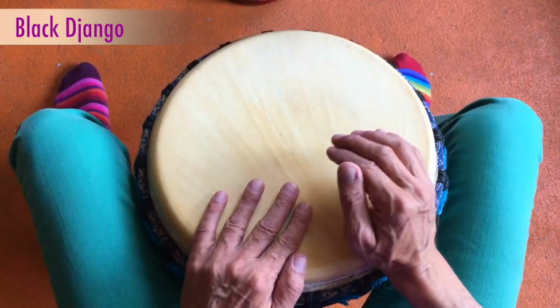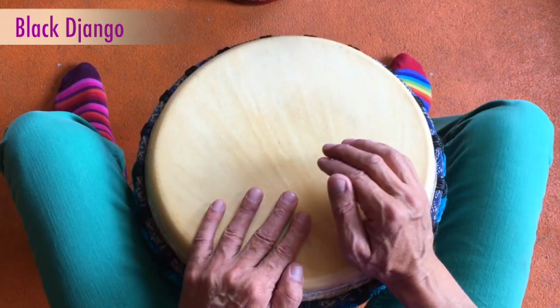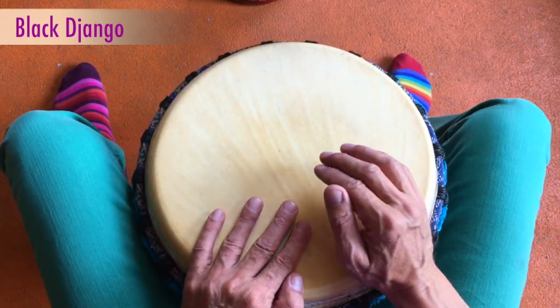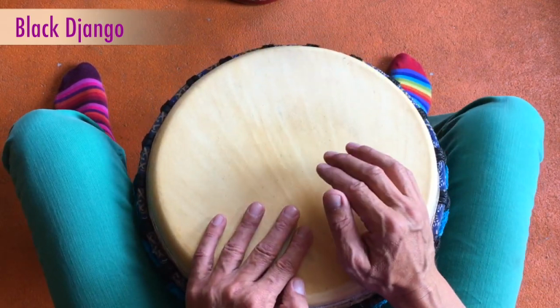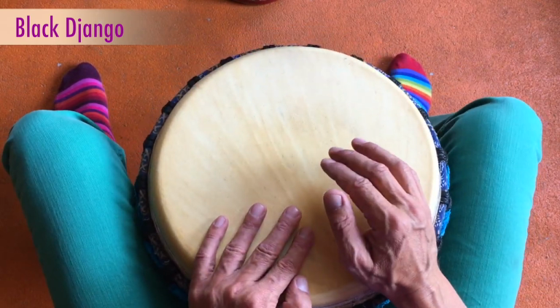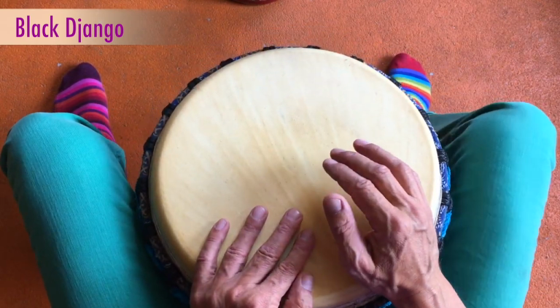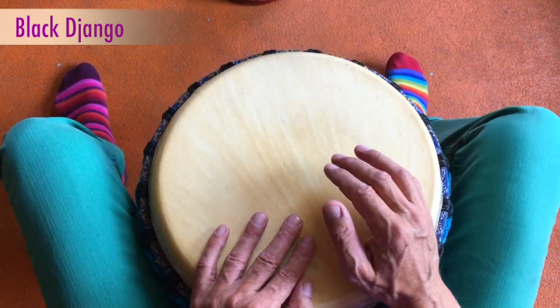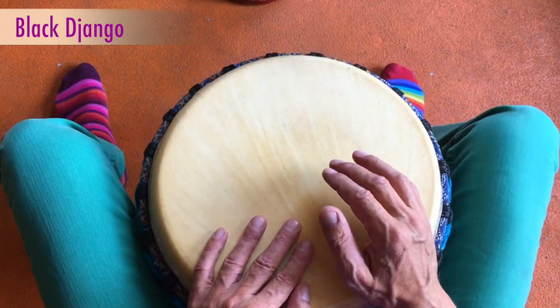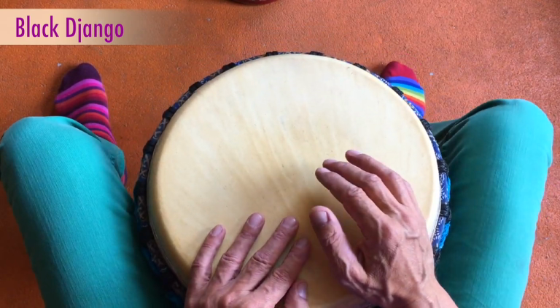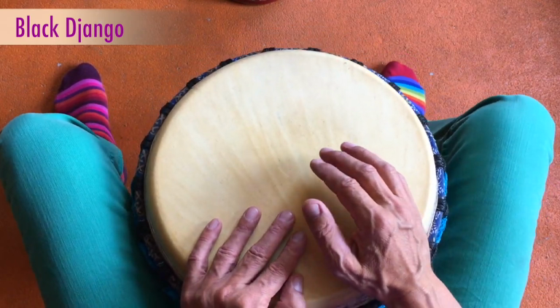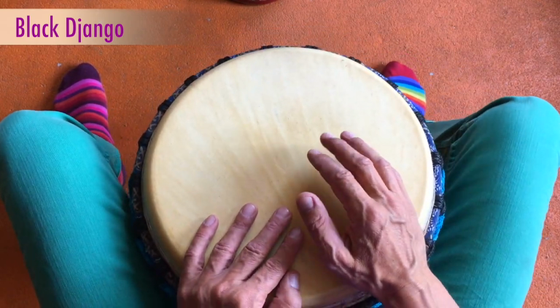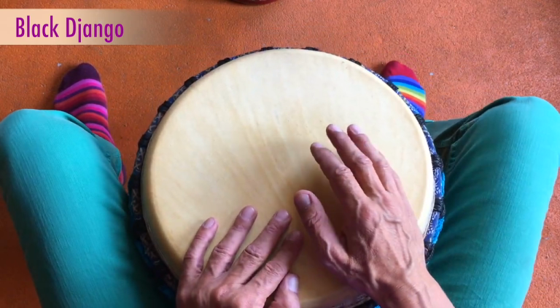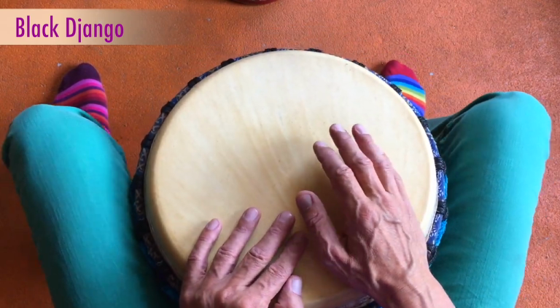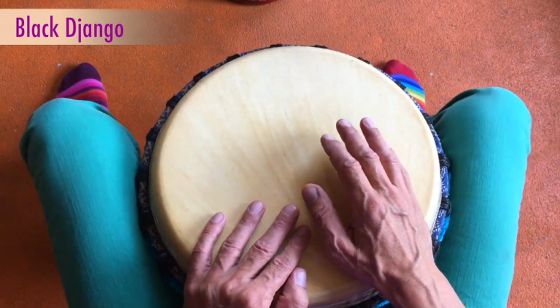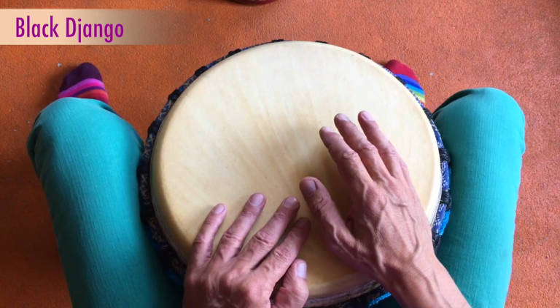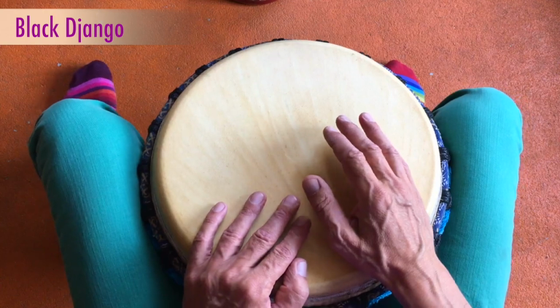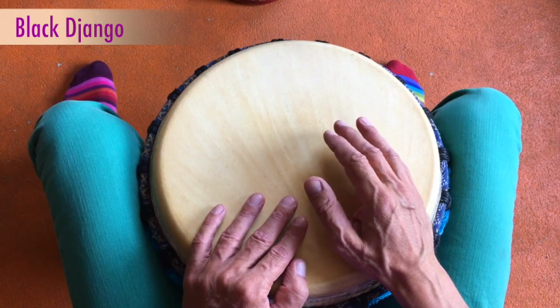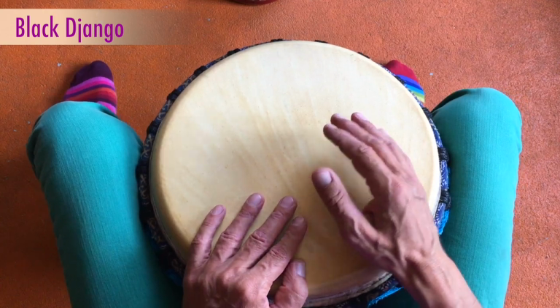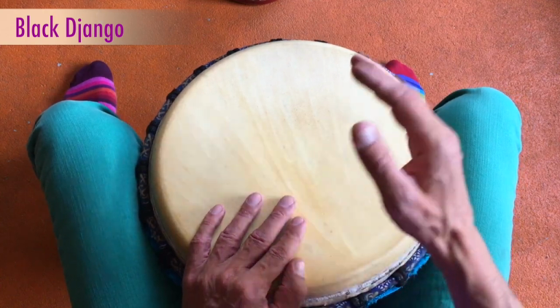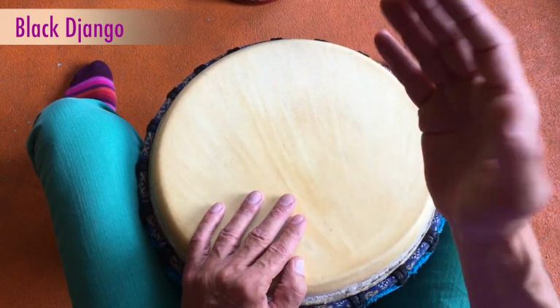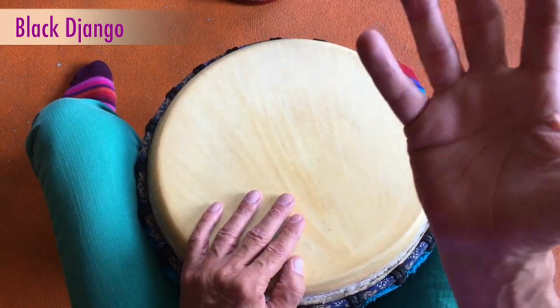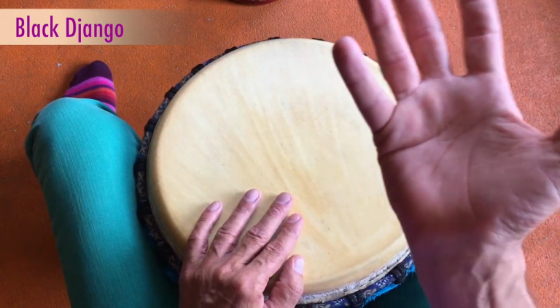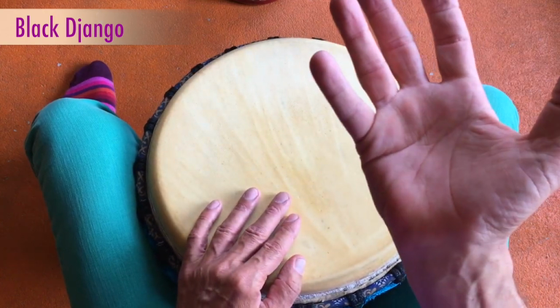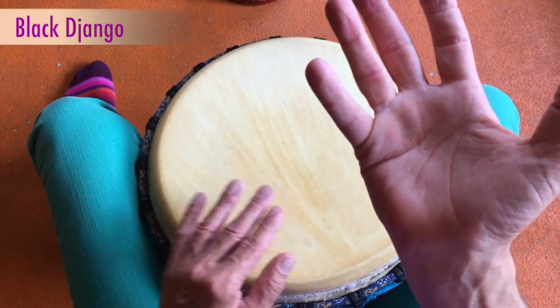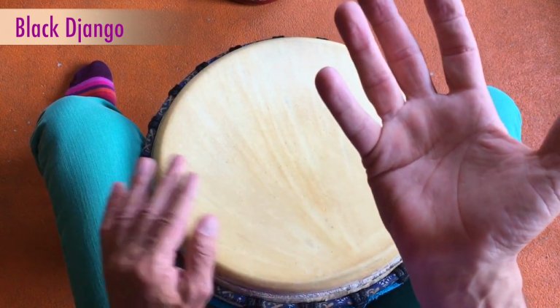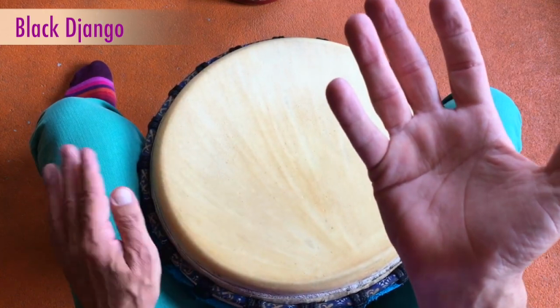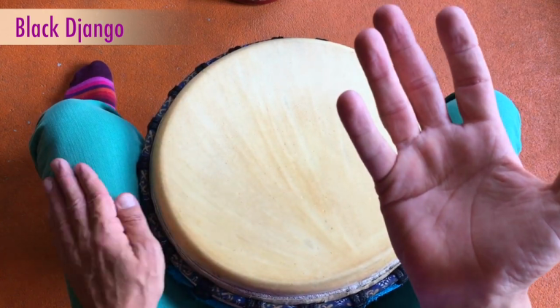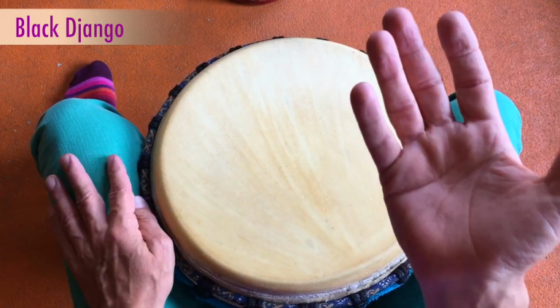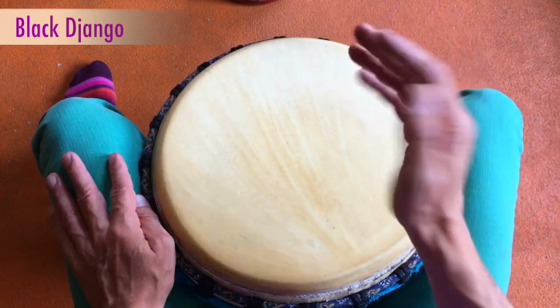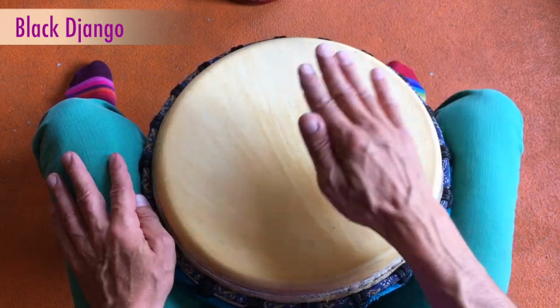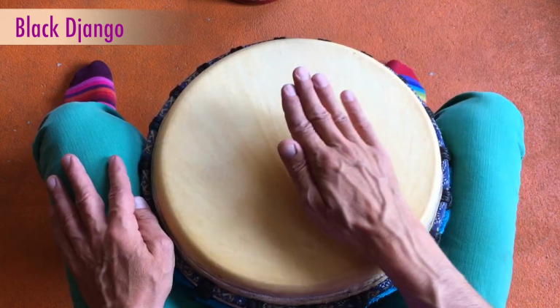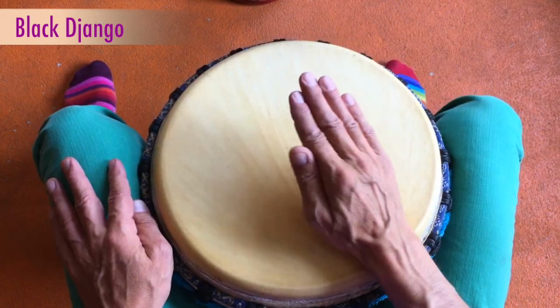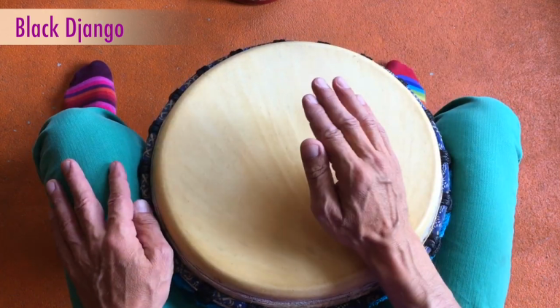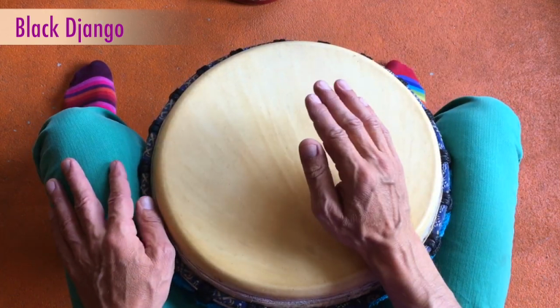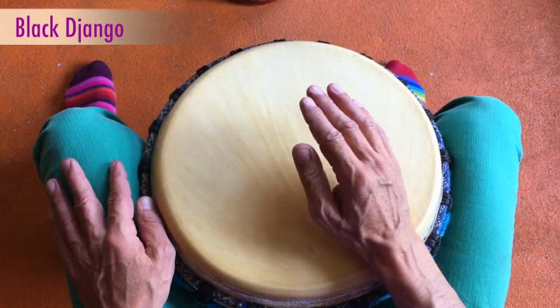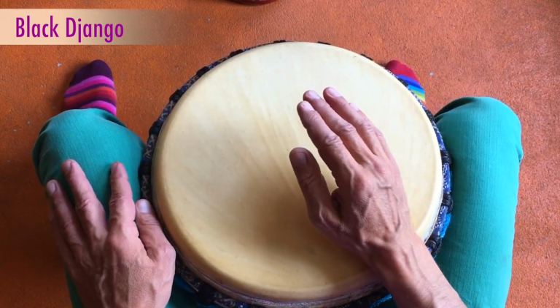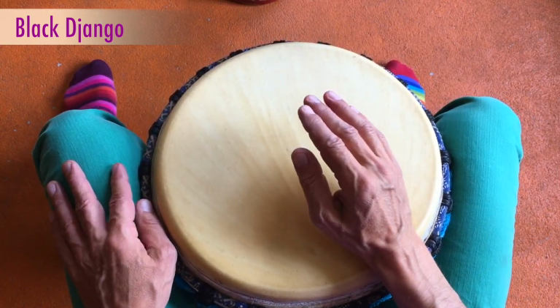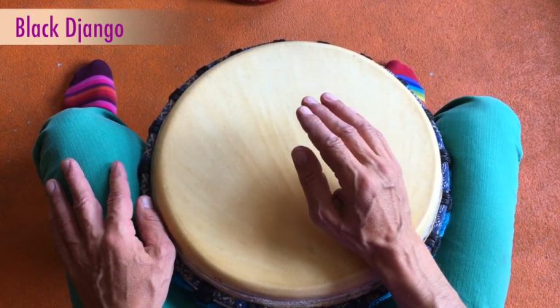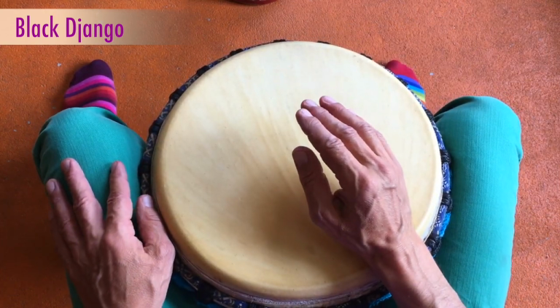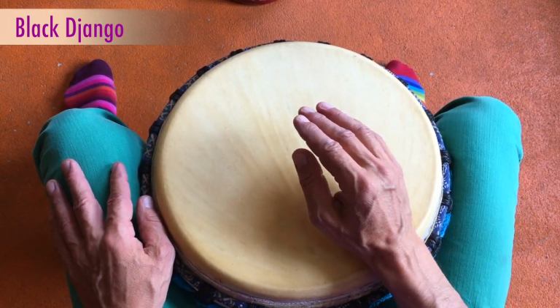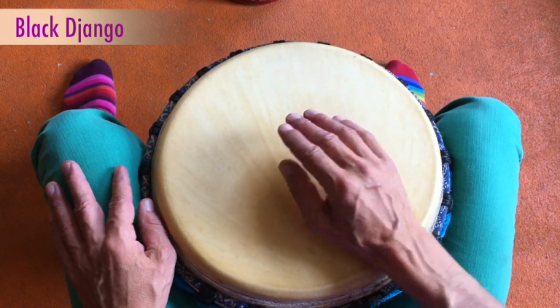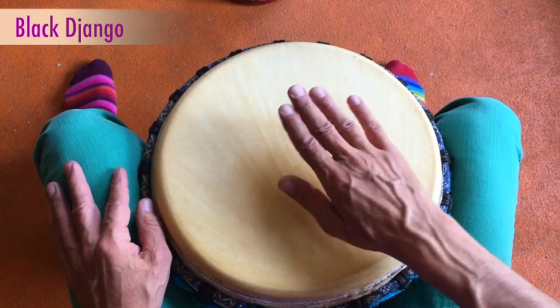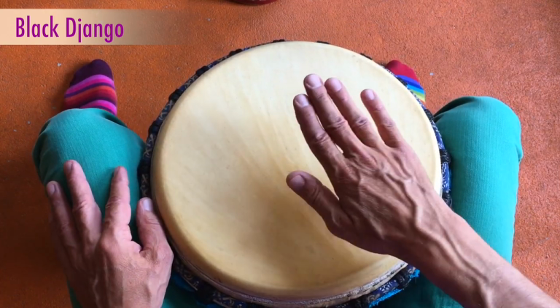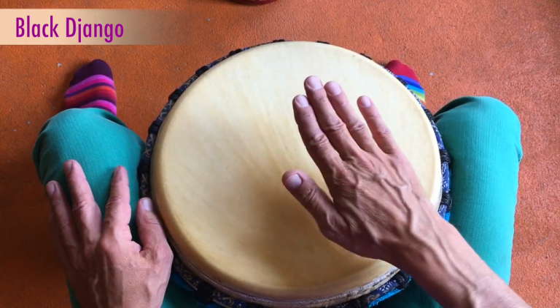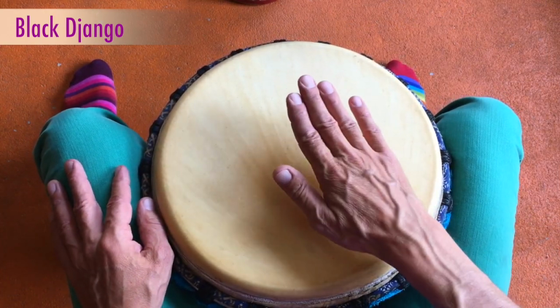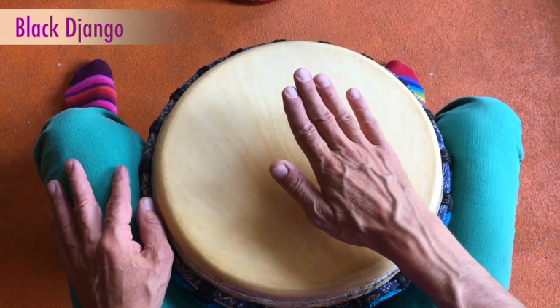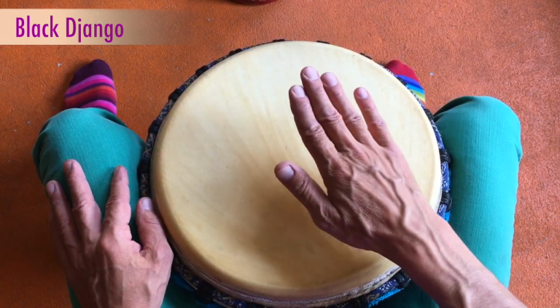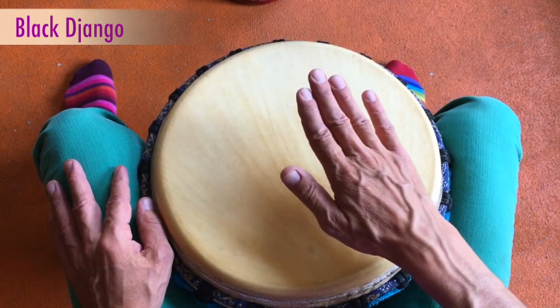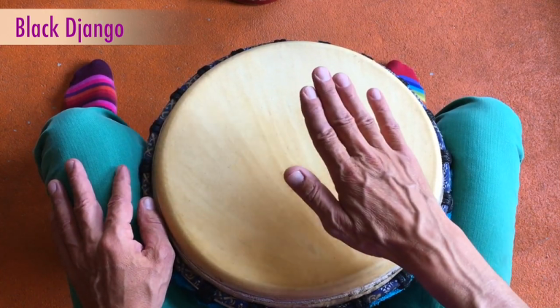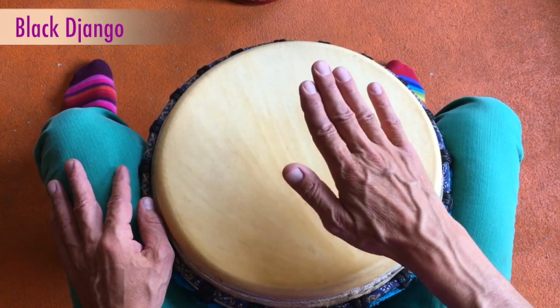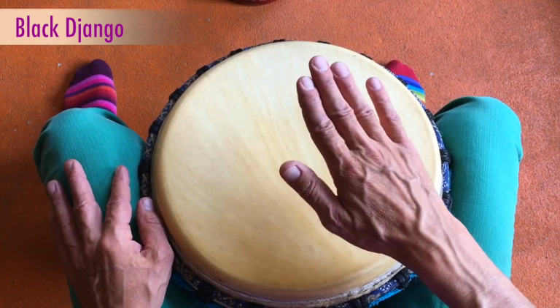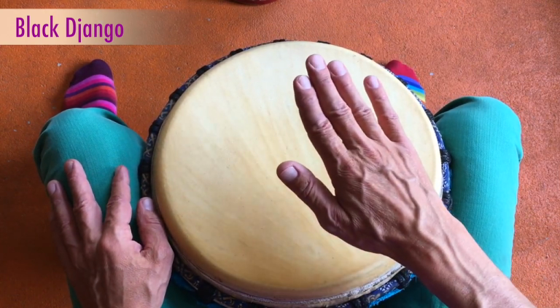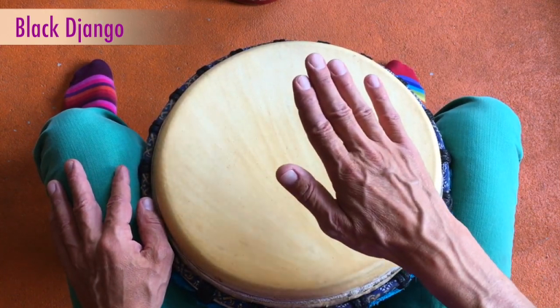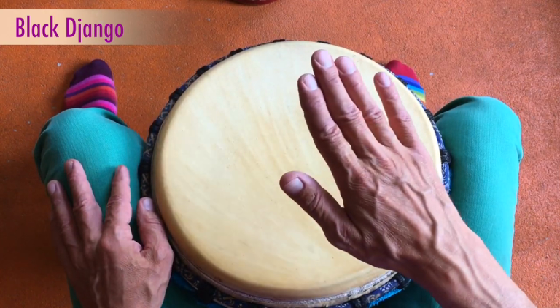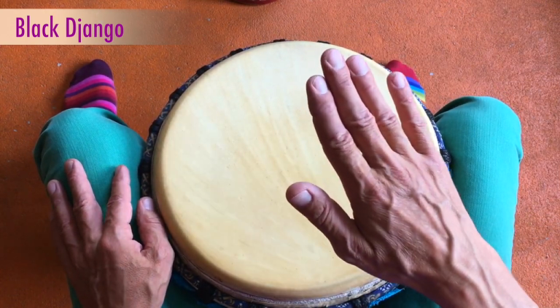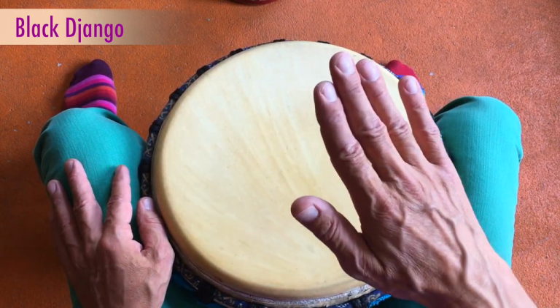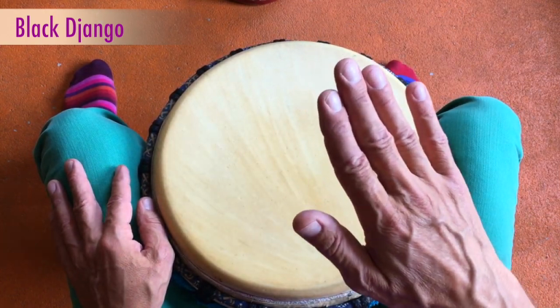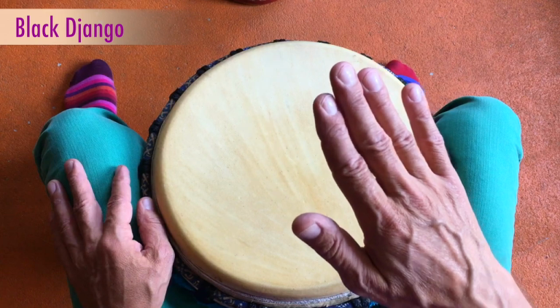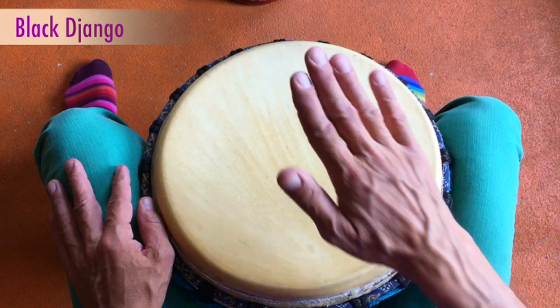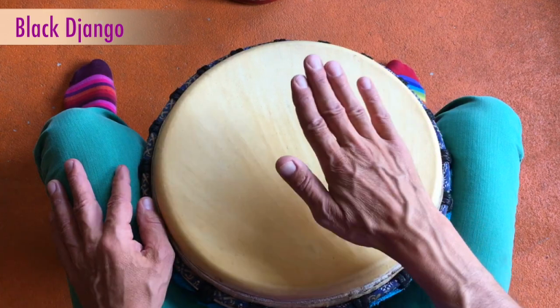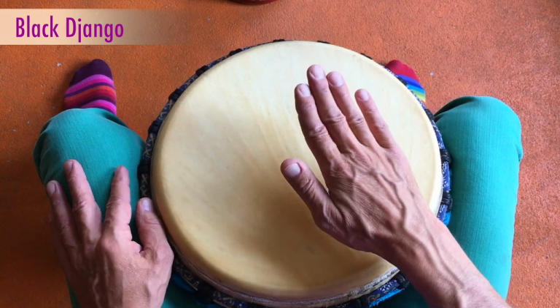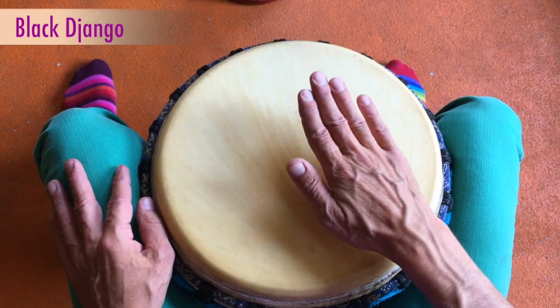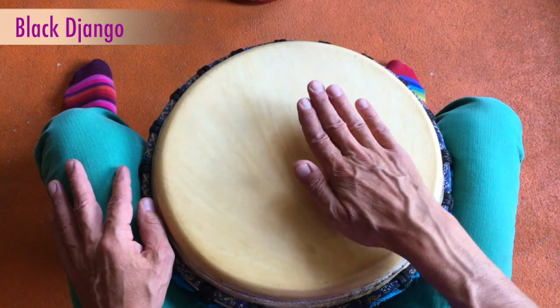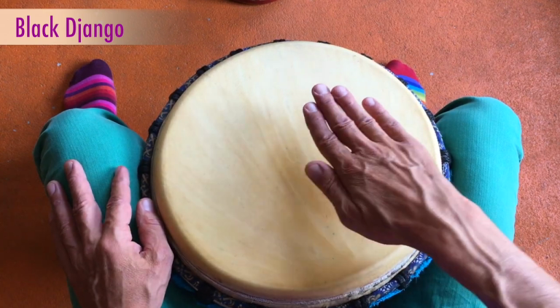Das ist das Ganze mal langsamer. Meine Haupthand ist die rechte Hand, und die spielt die ganze Zeit.